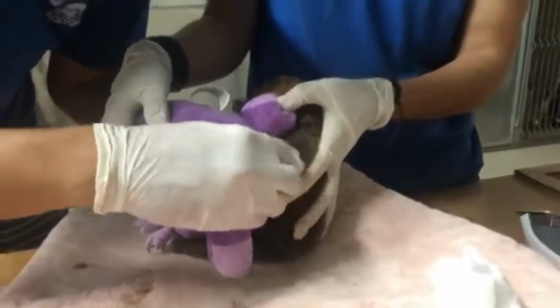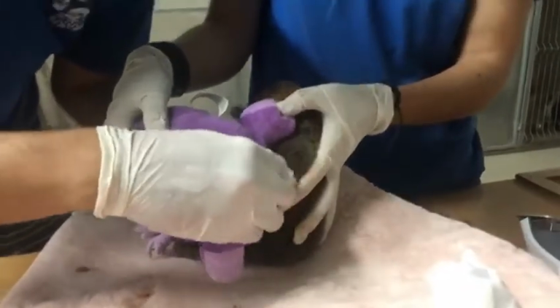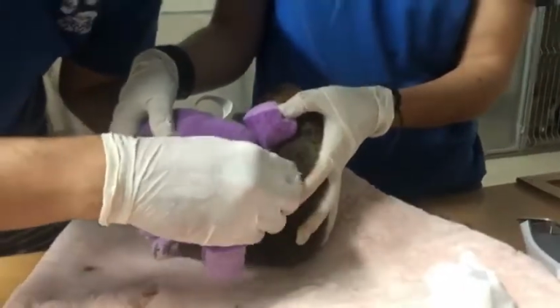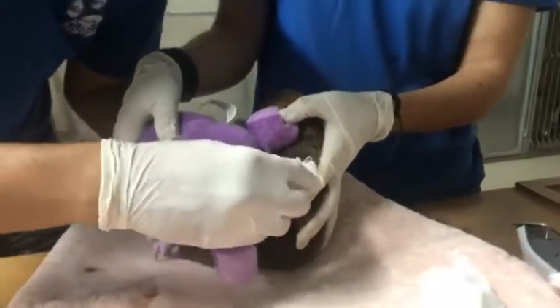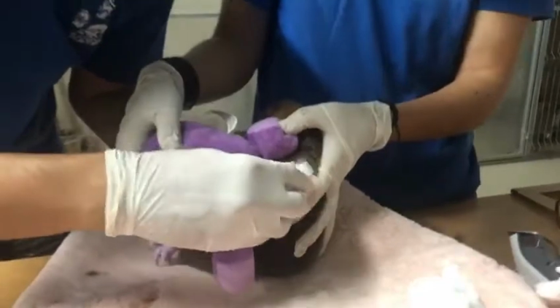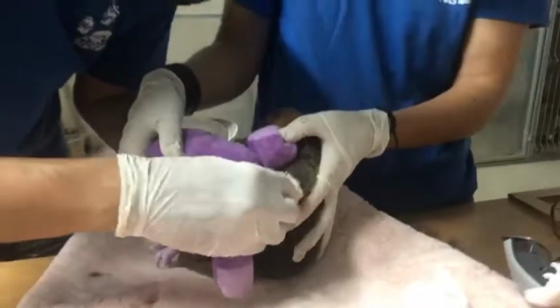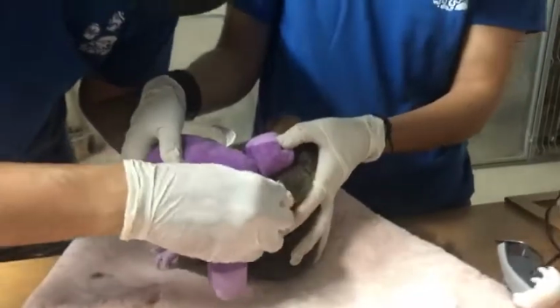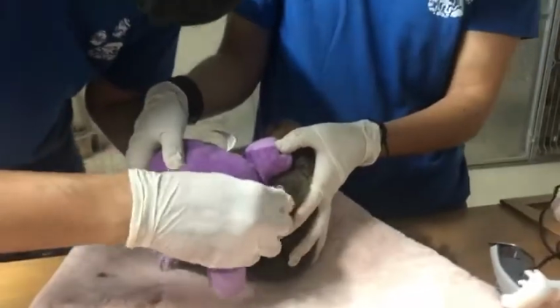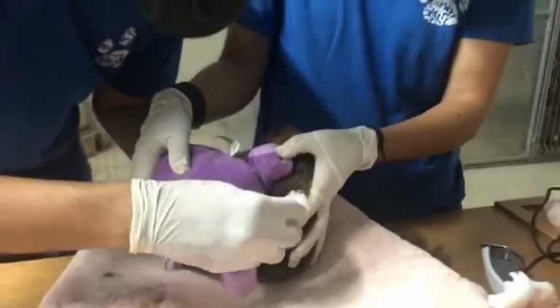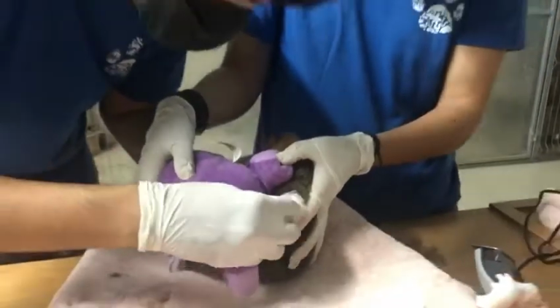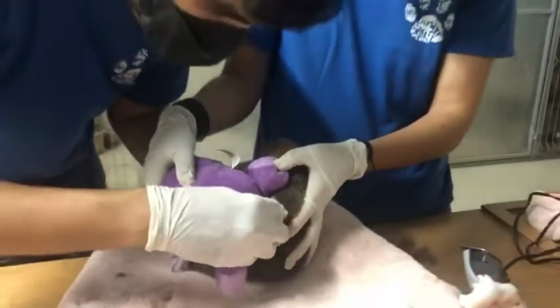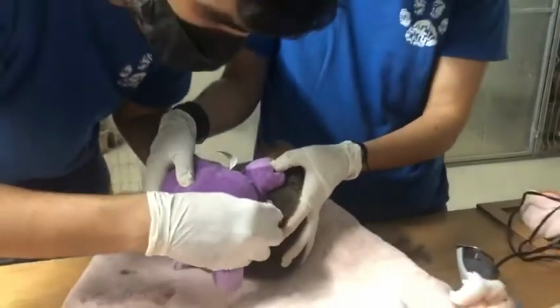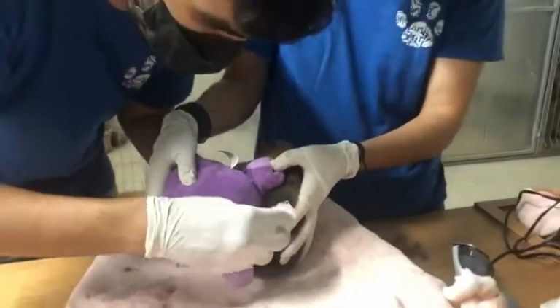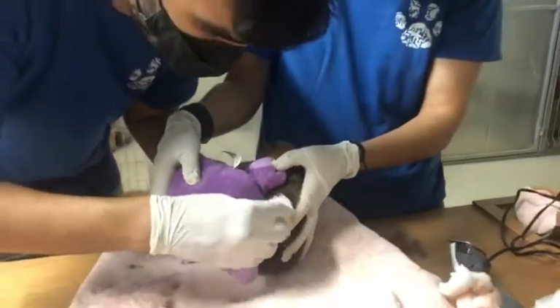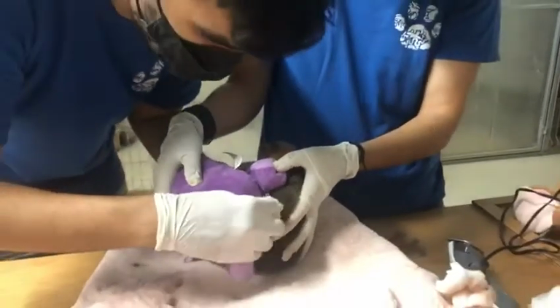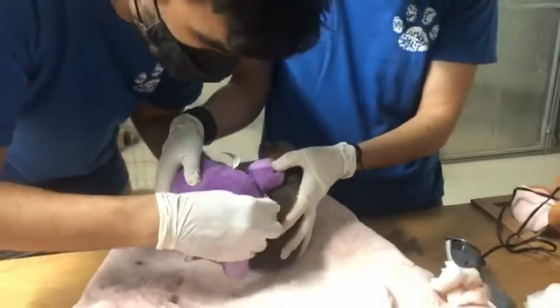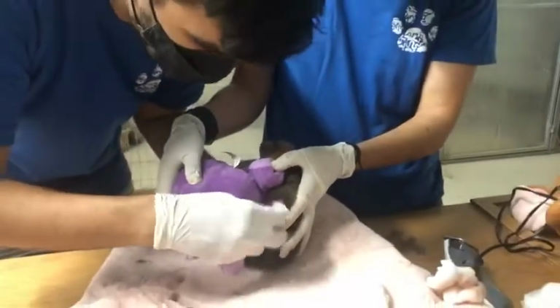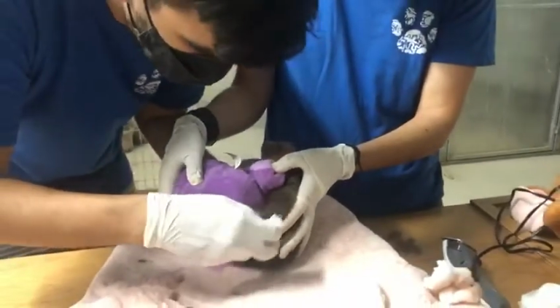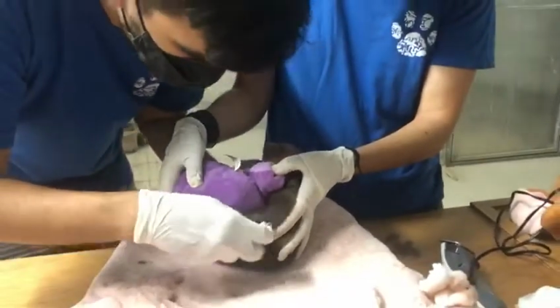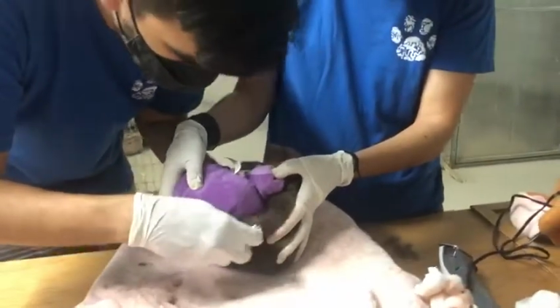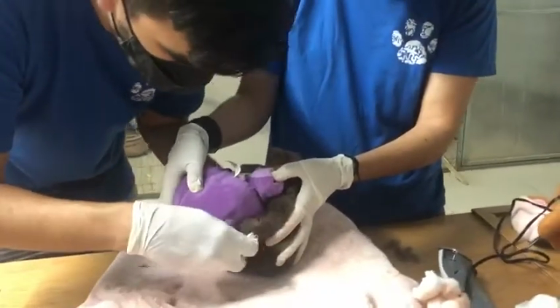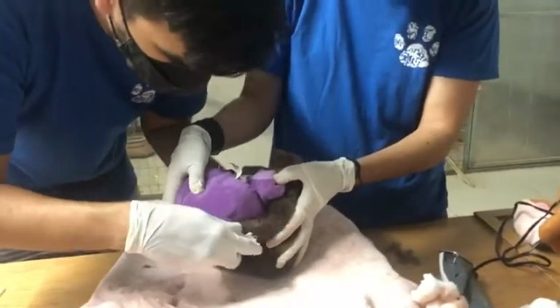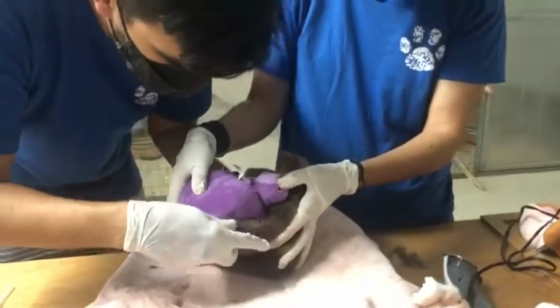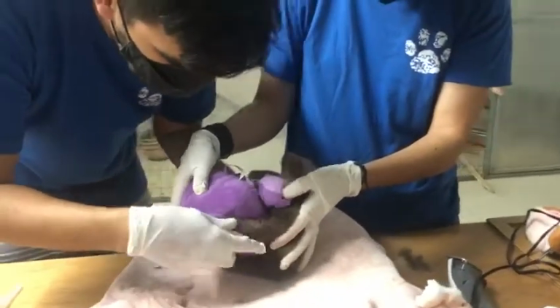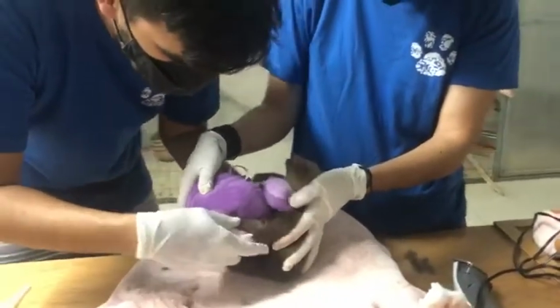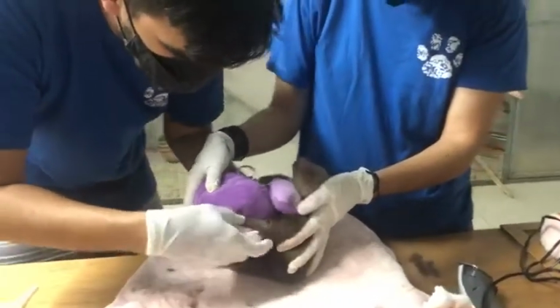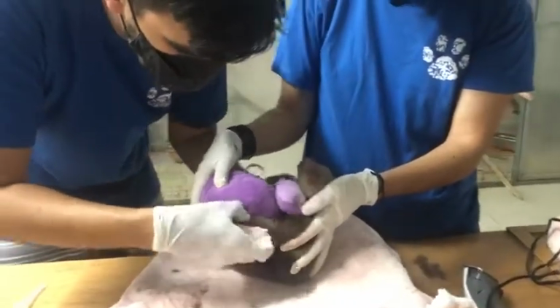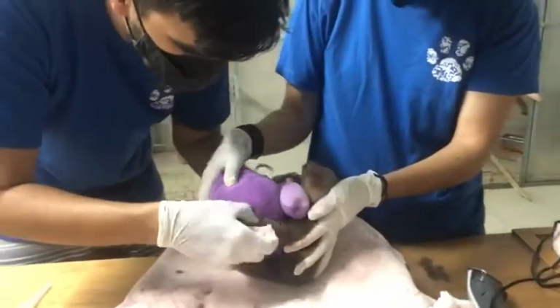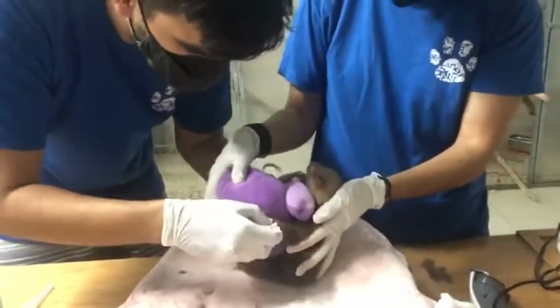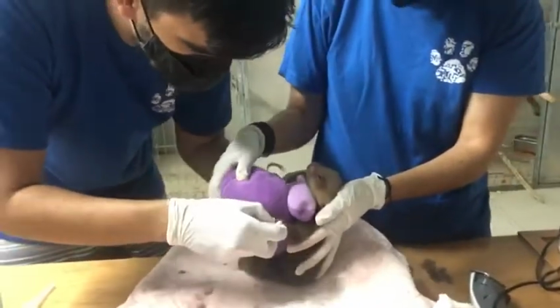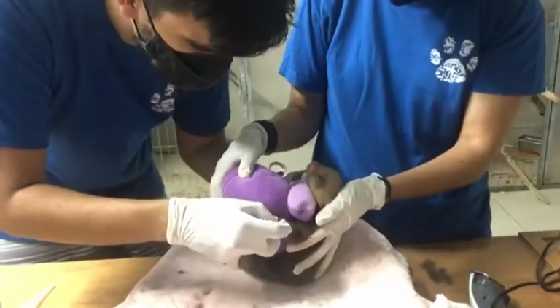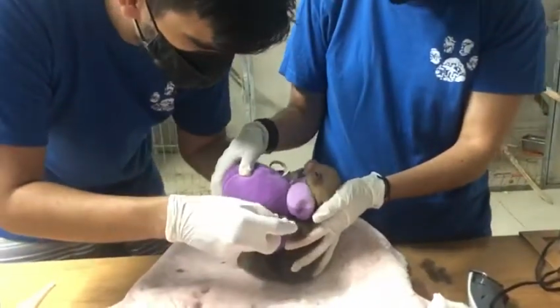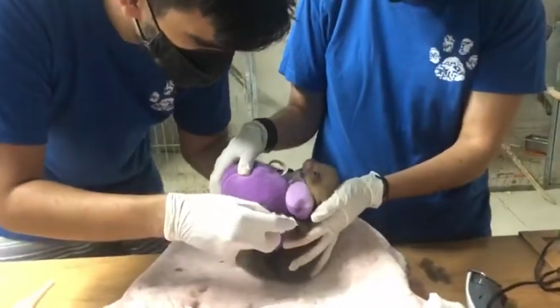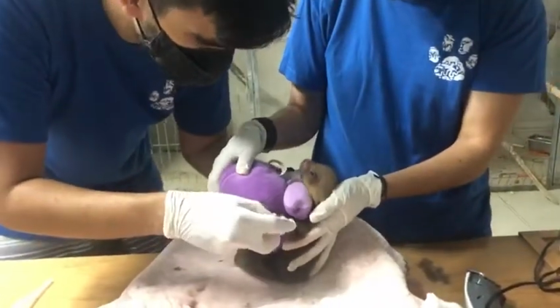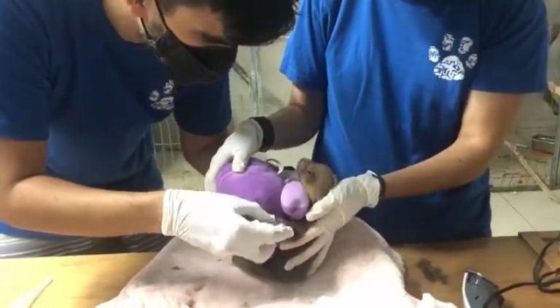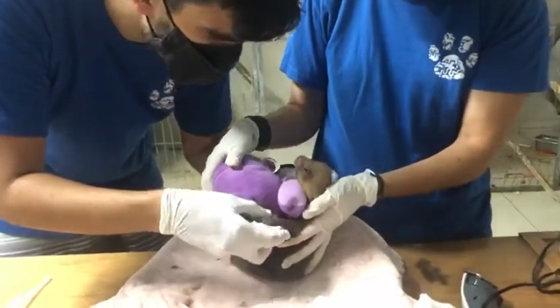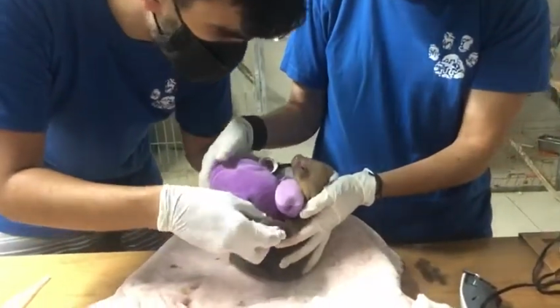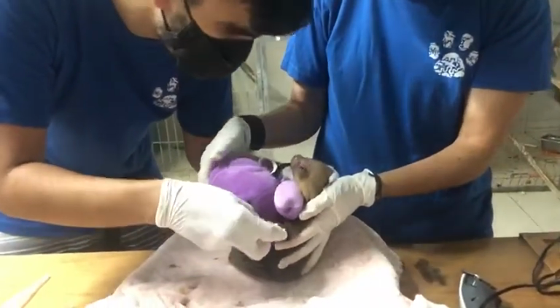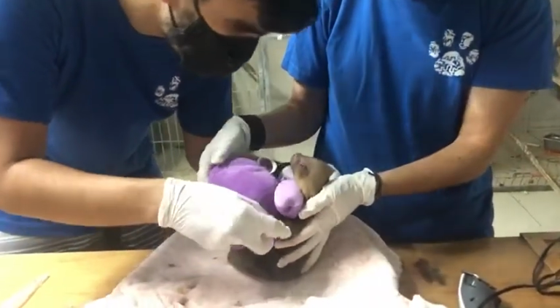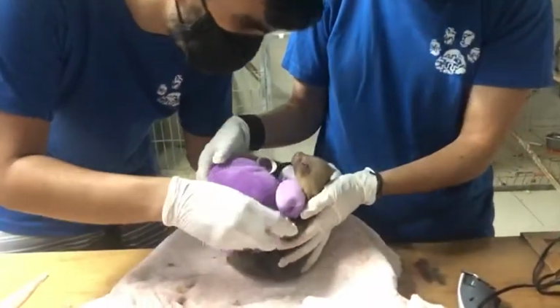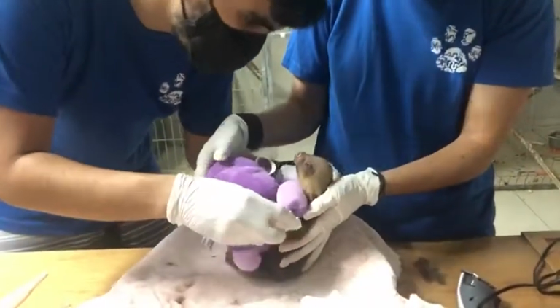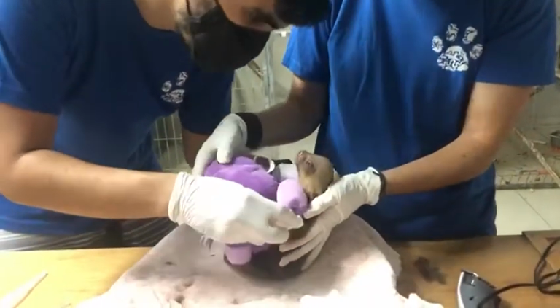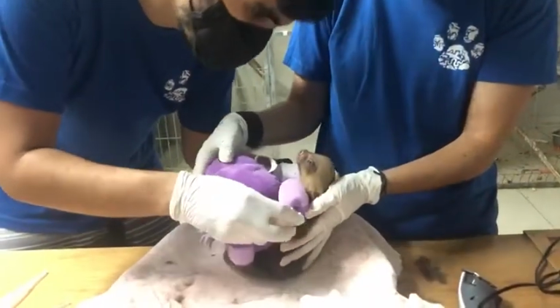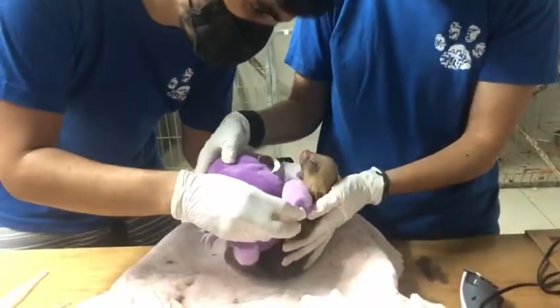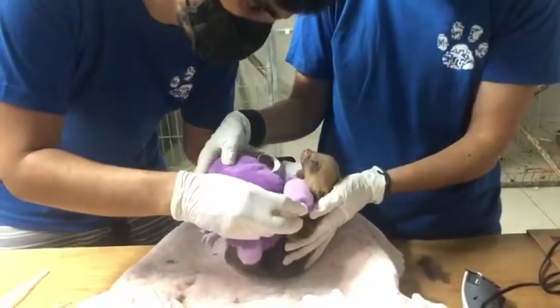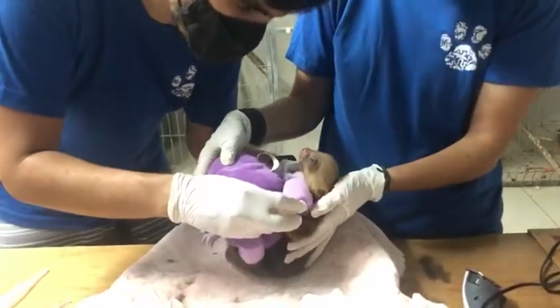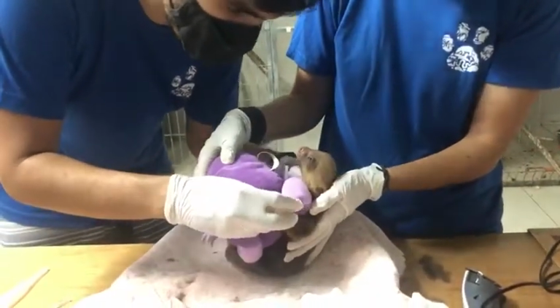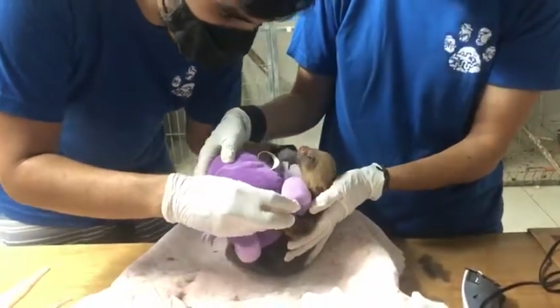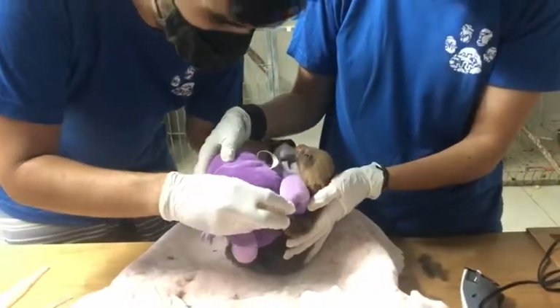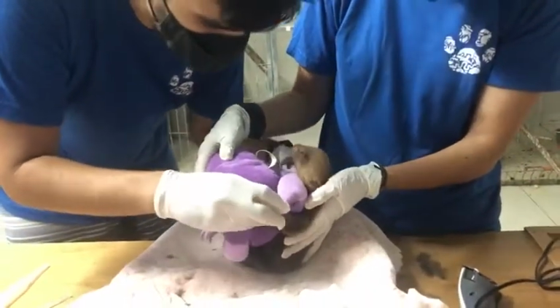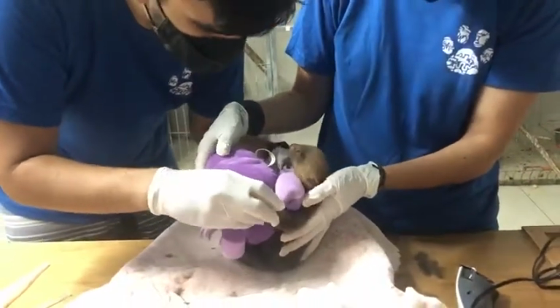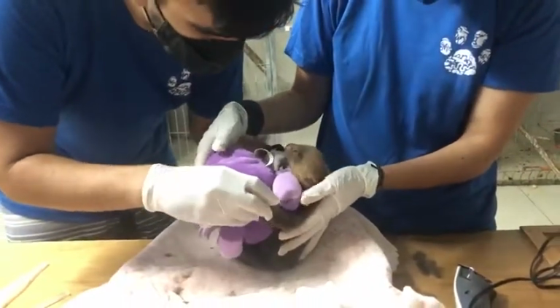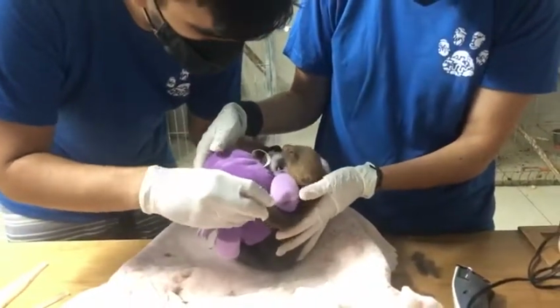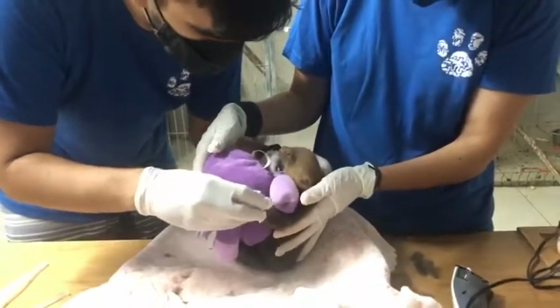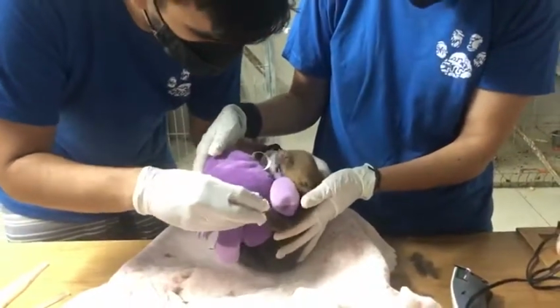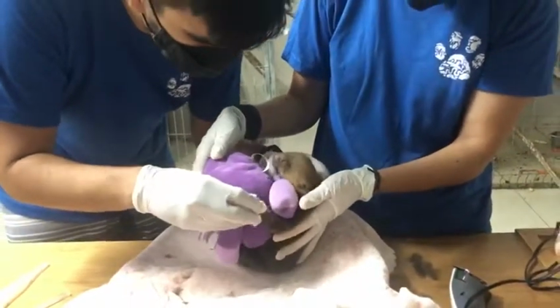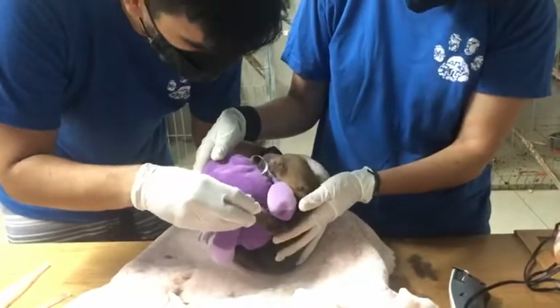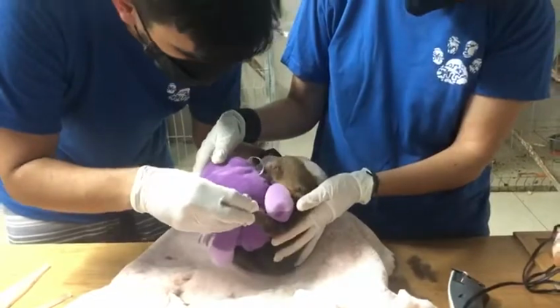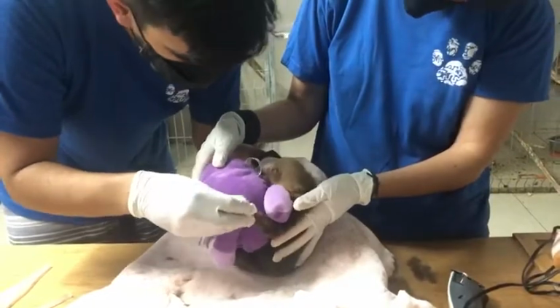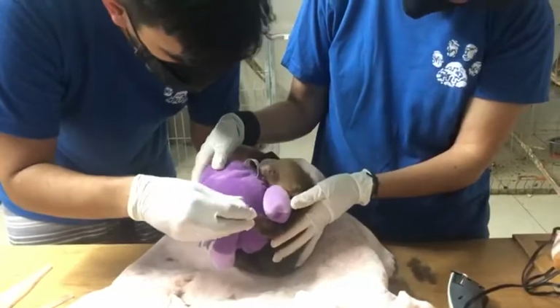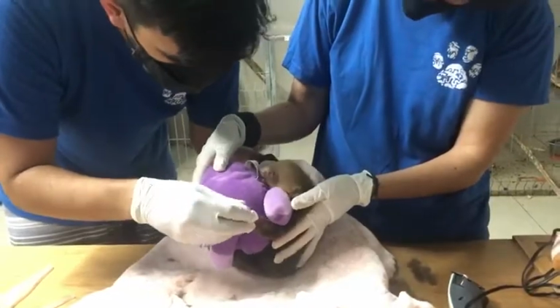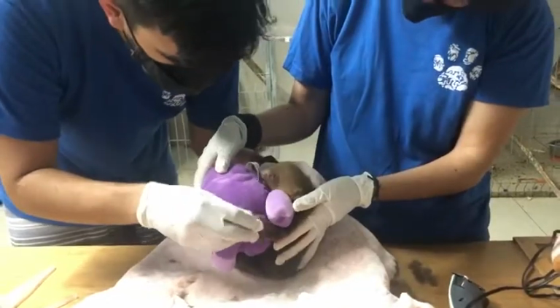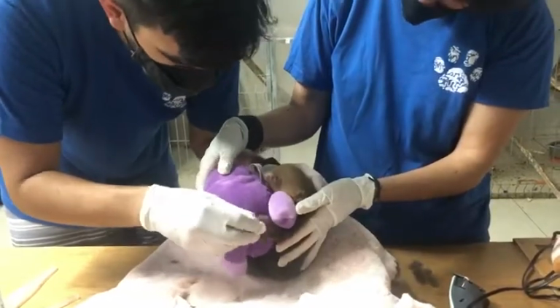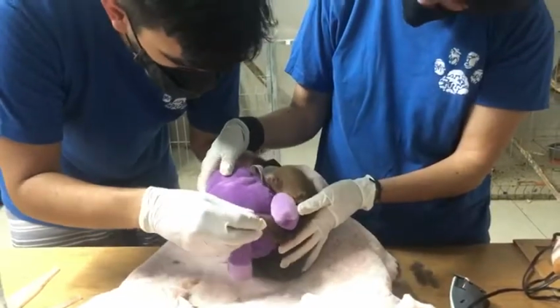It tried to bite me. Just these two wounds? Yeah, just these two, and a little in the mouth, but the mouth is fine.